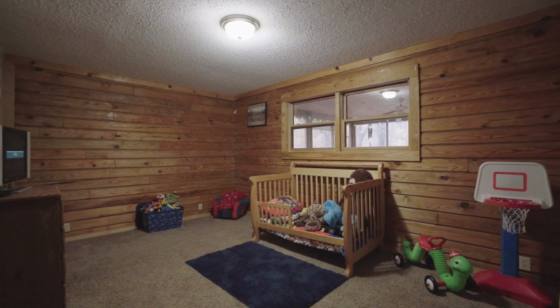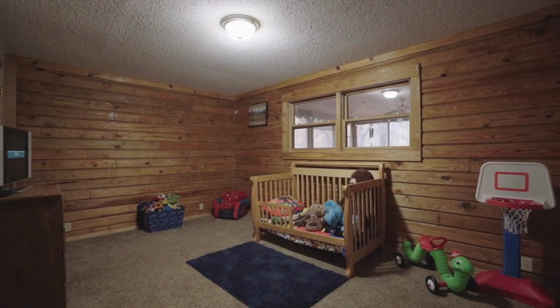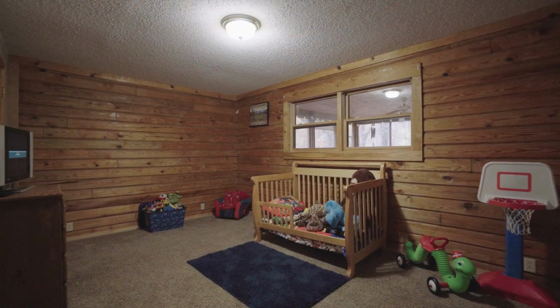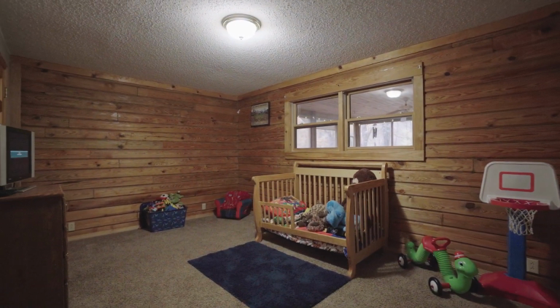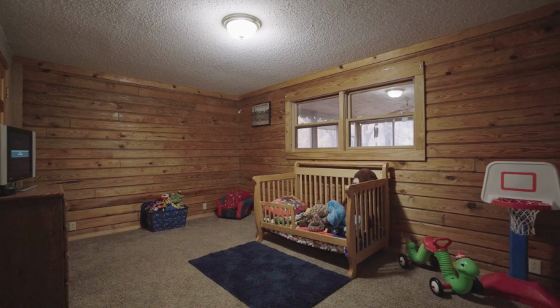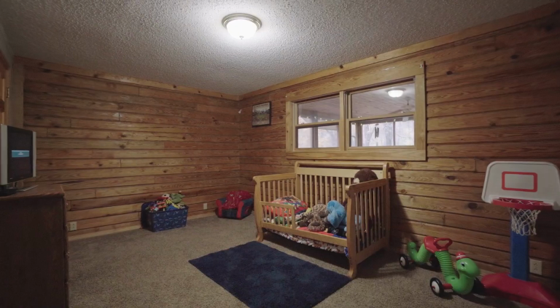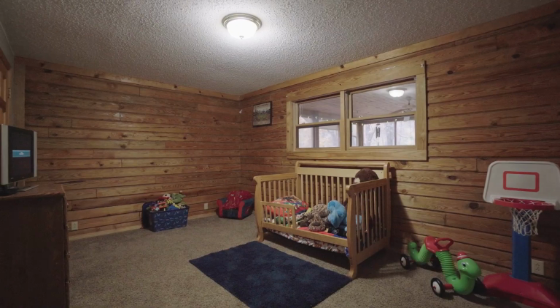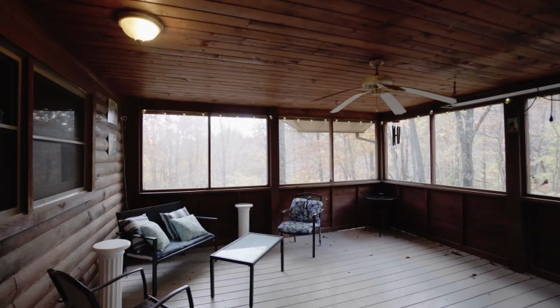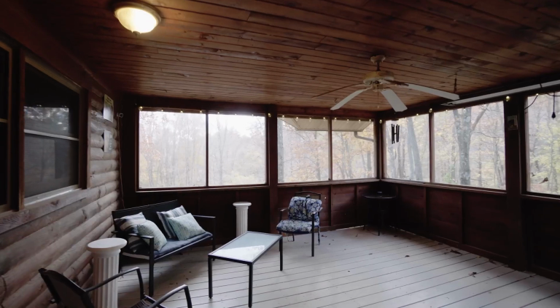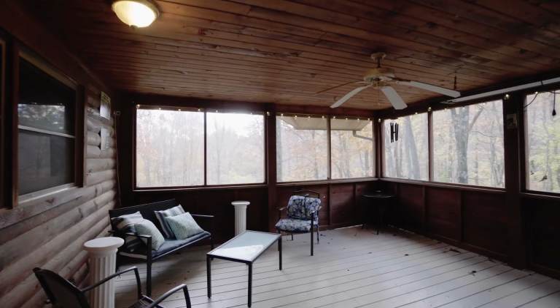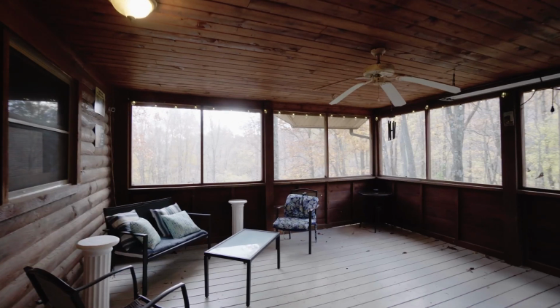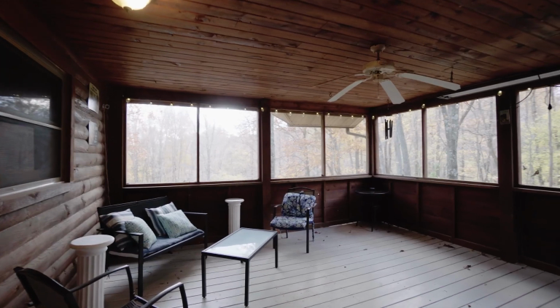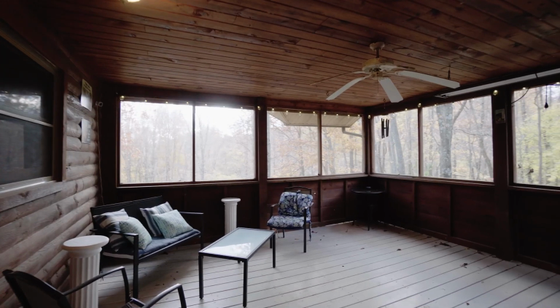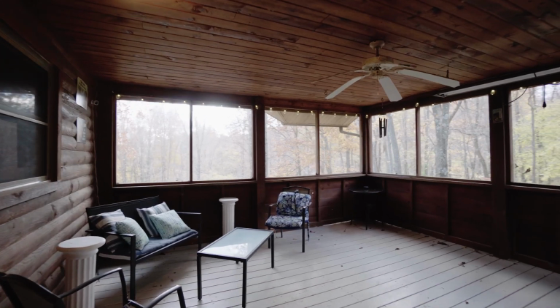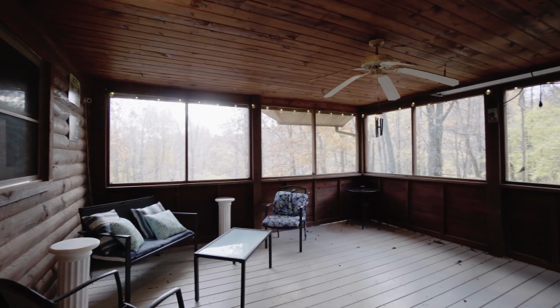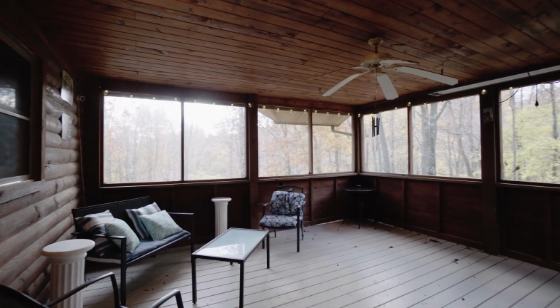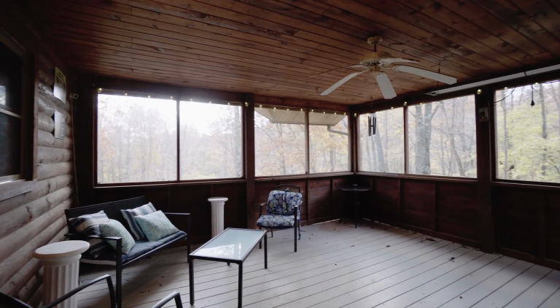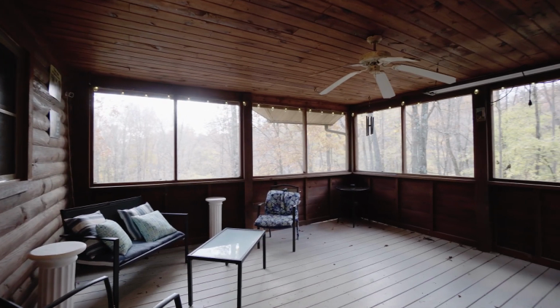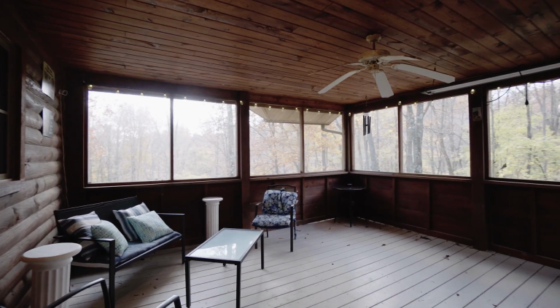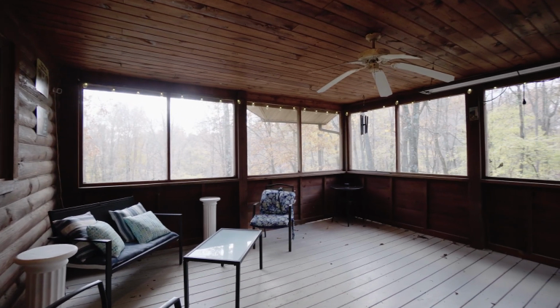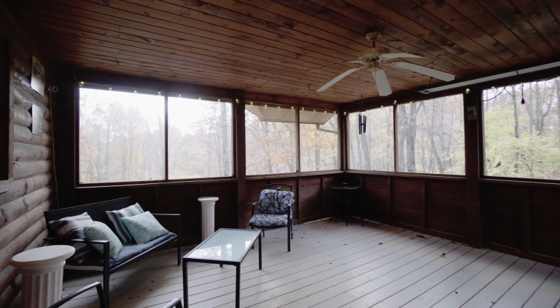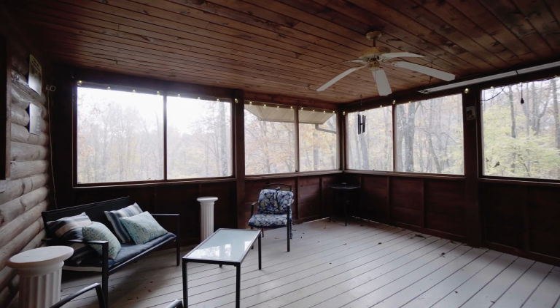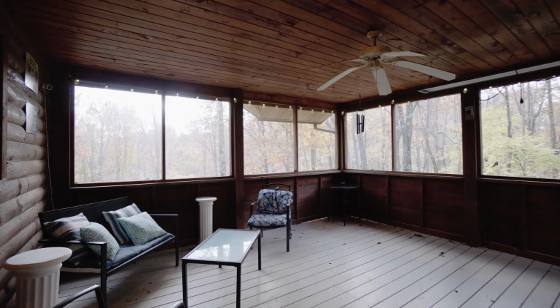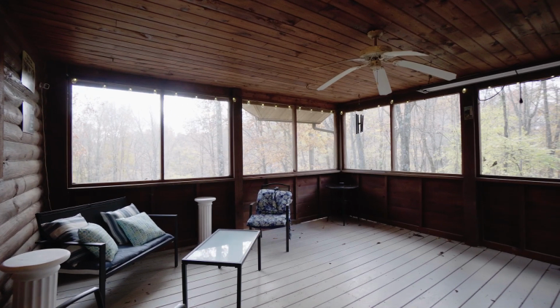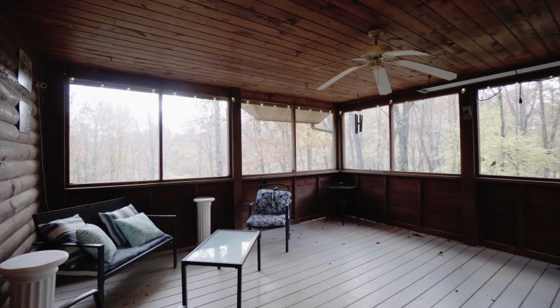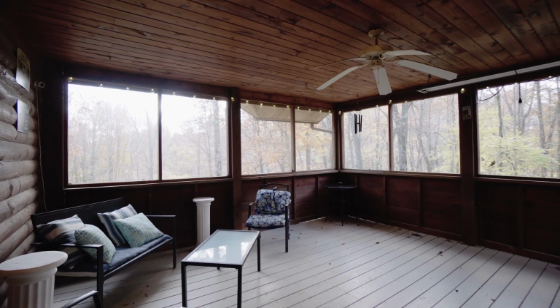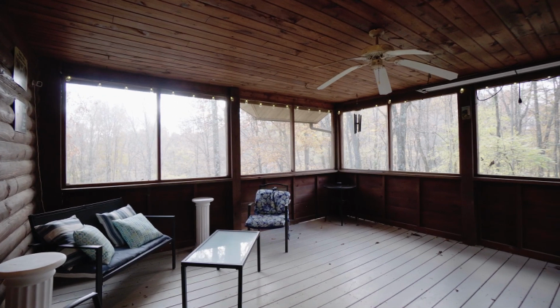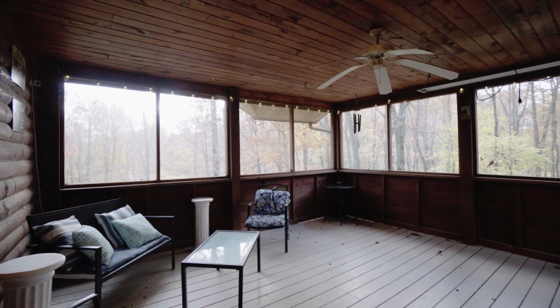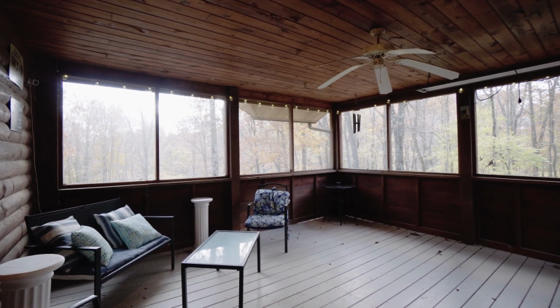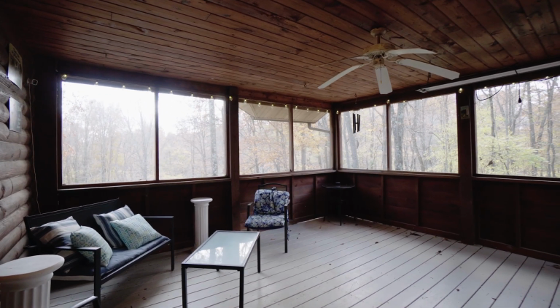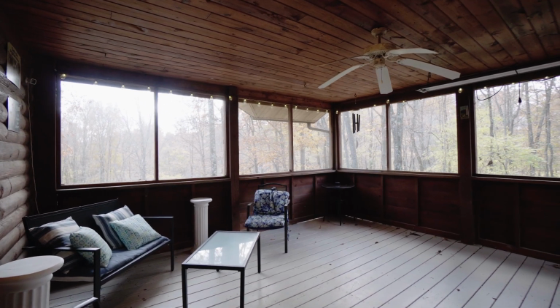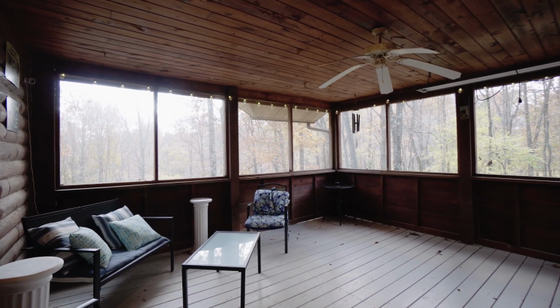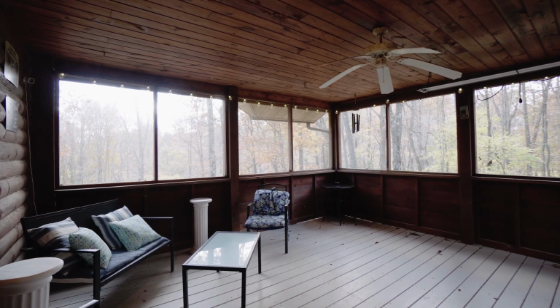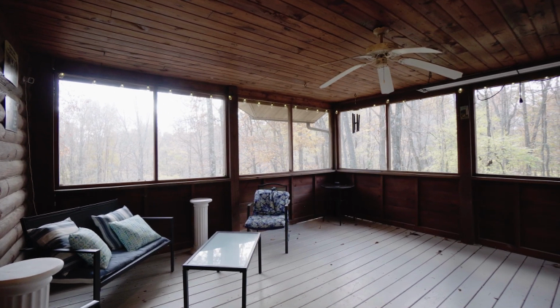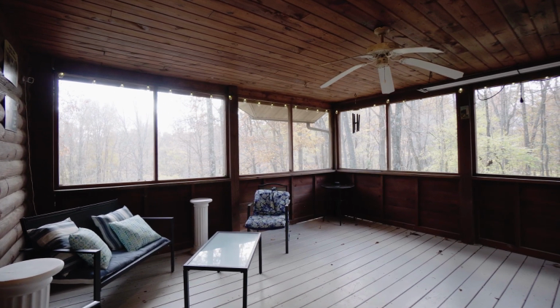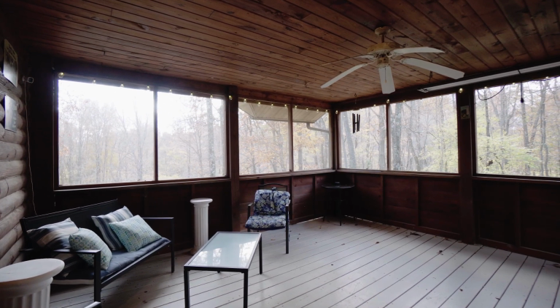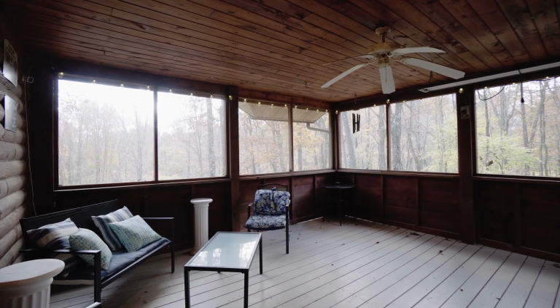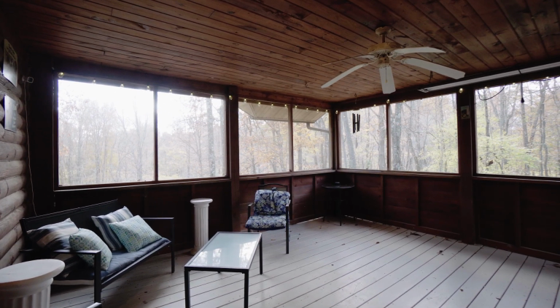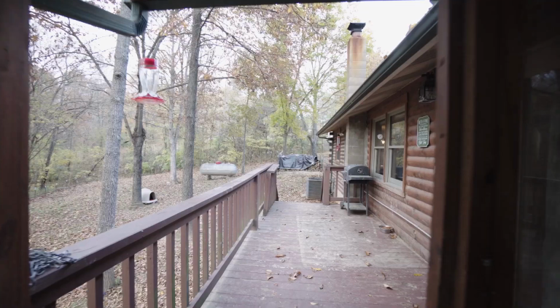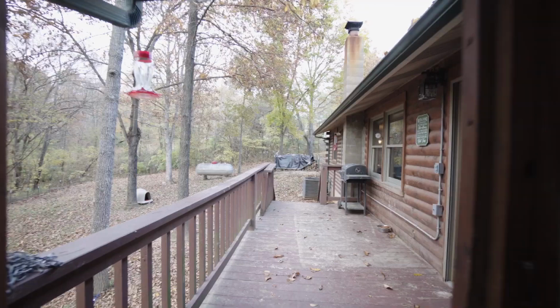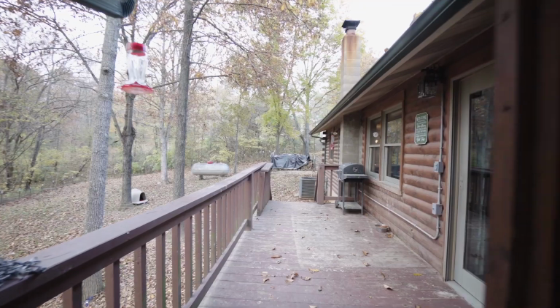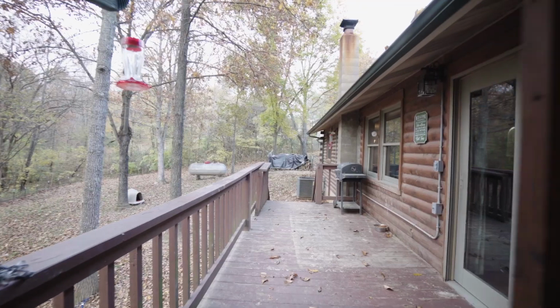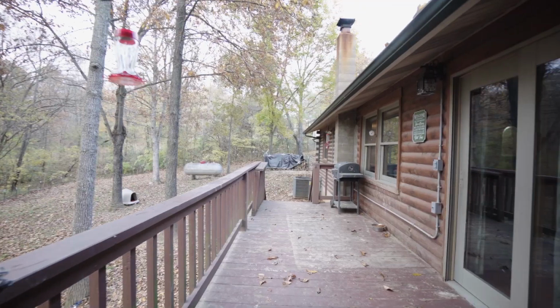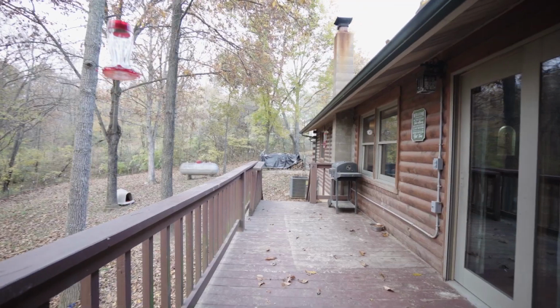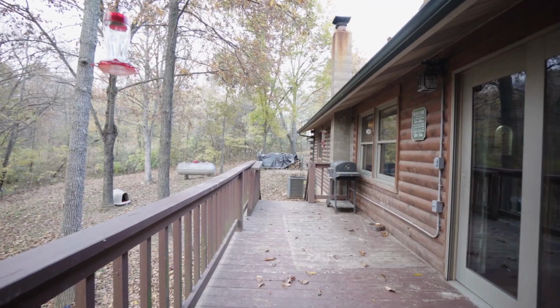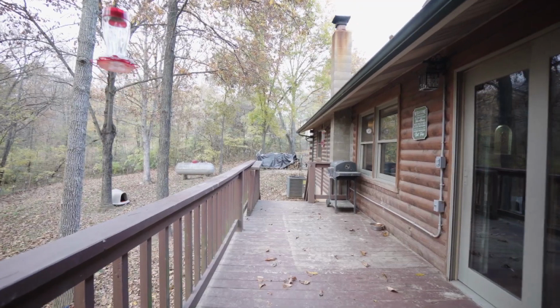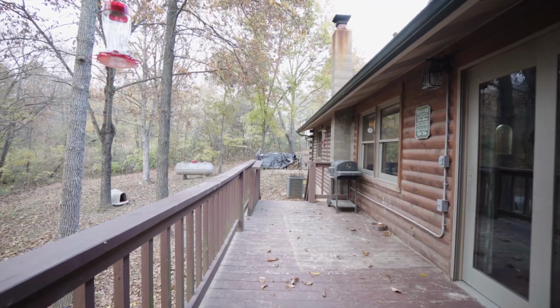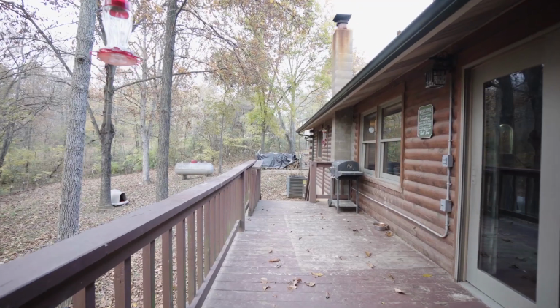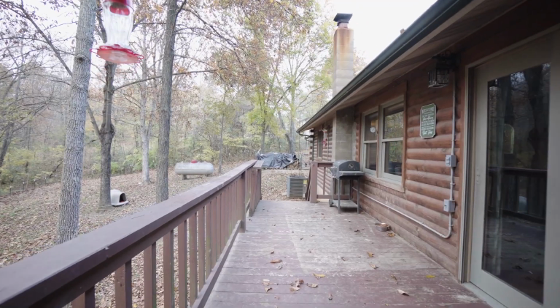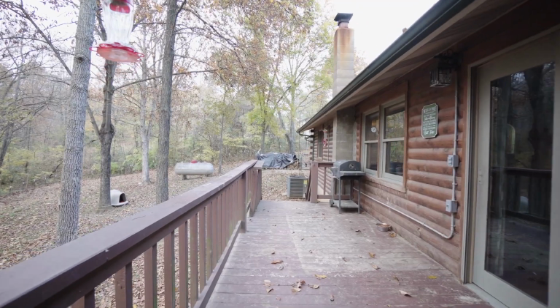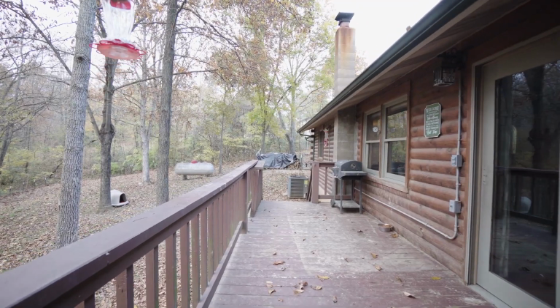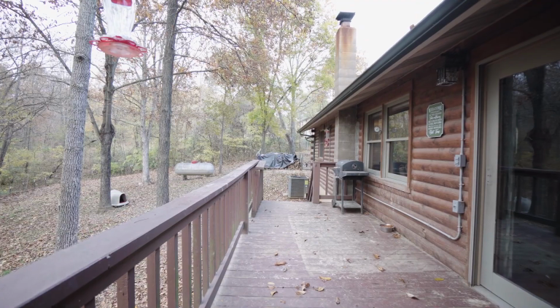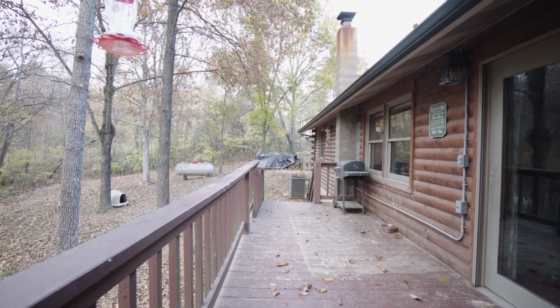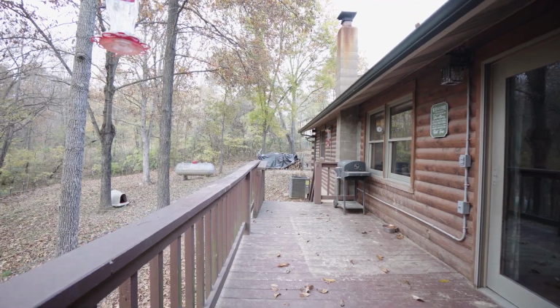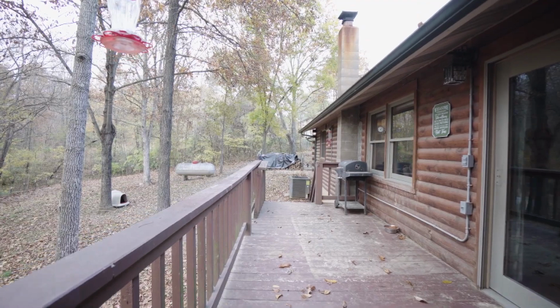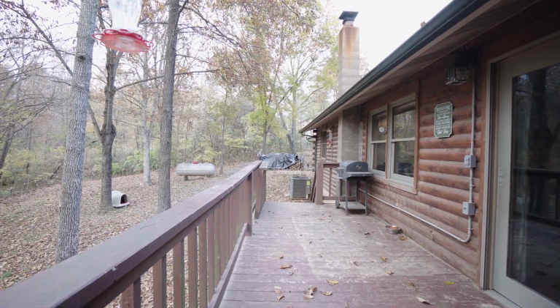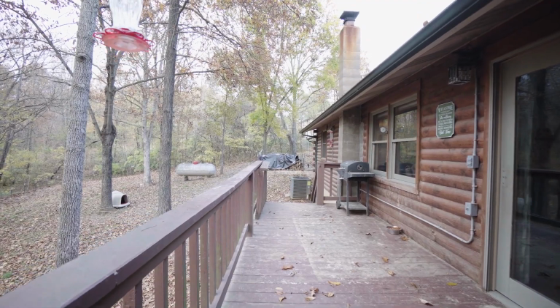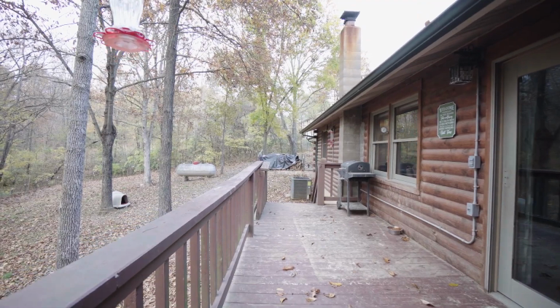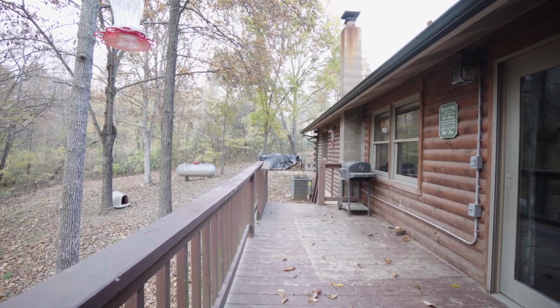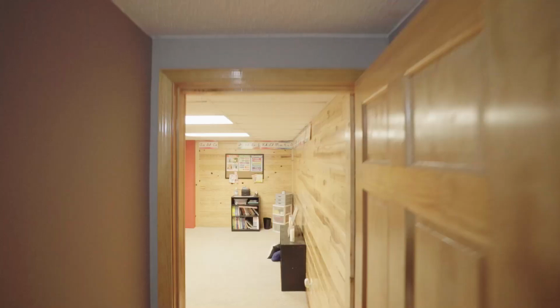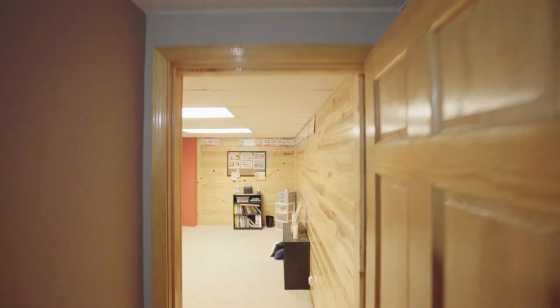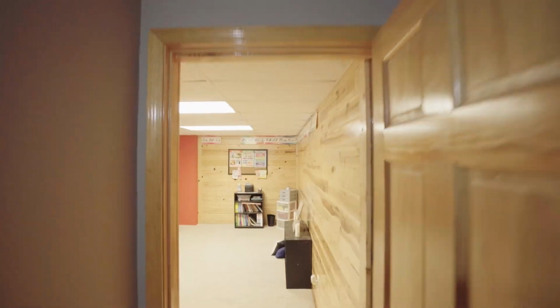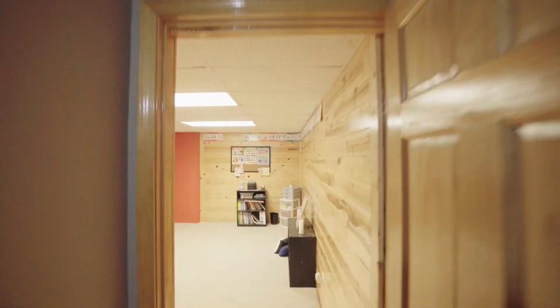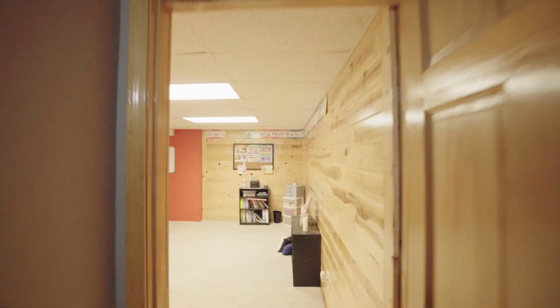Enjoy the great outdoors bug-free with this enclosed screen sunroom, and this deck allows for barbecues.